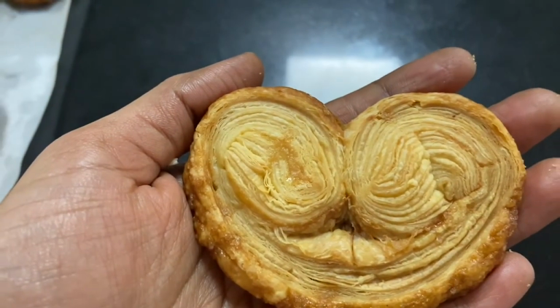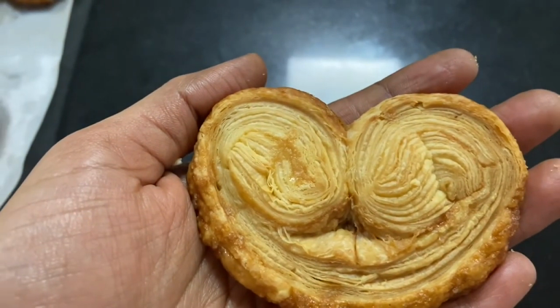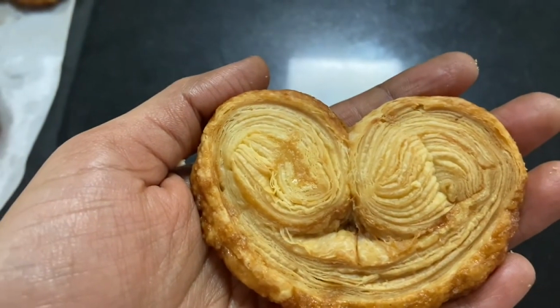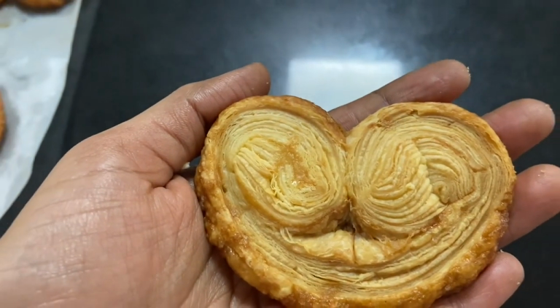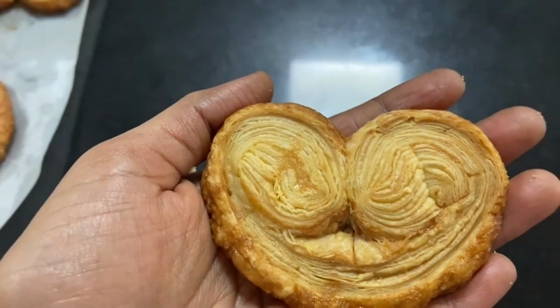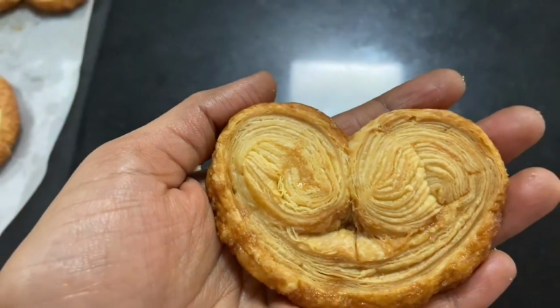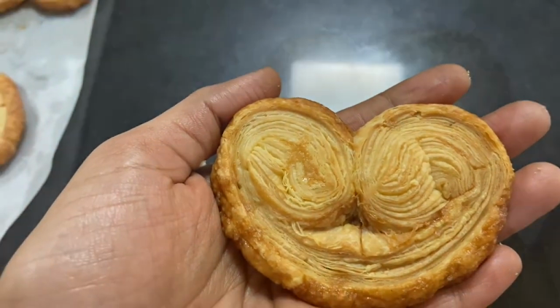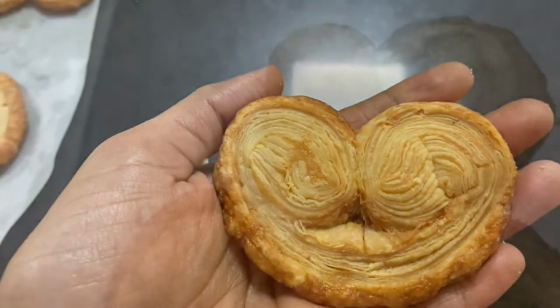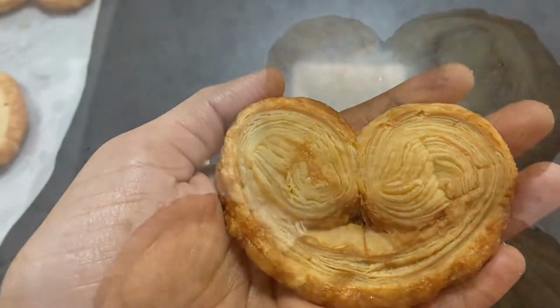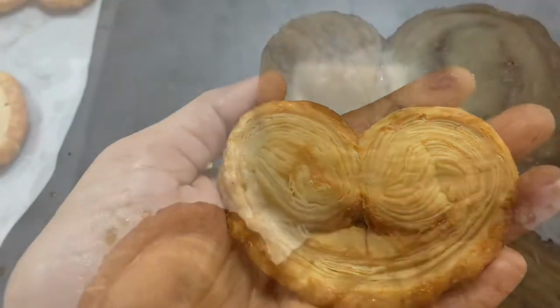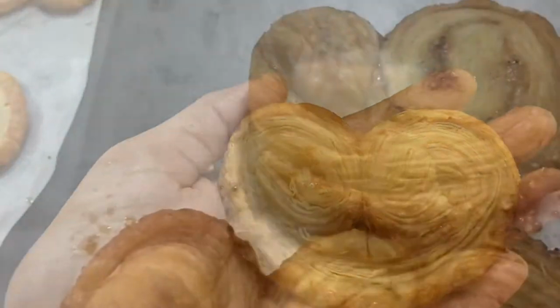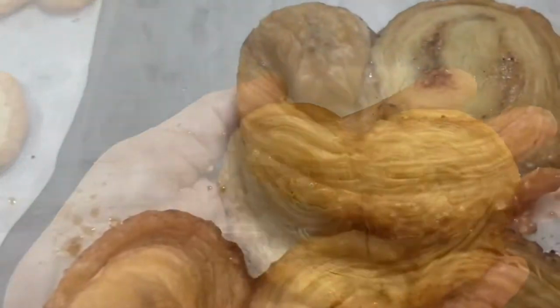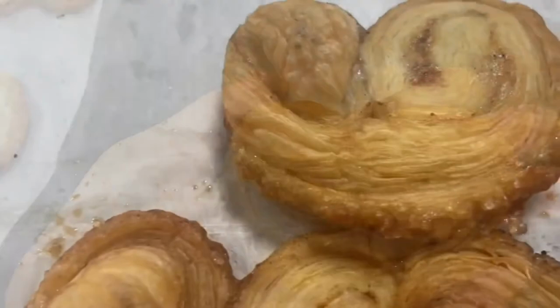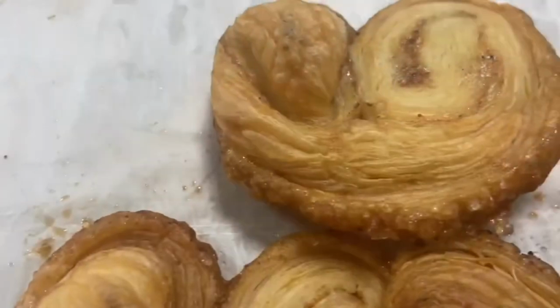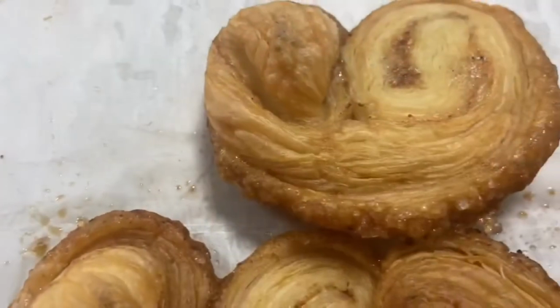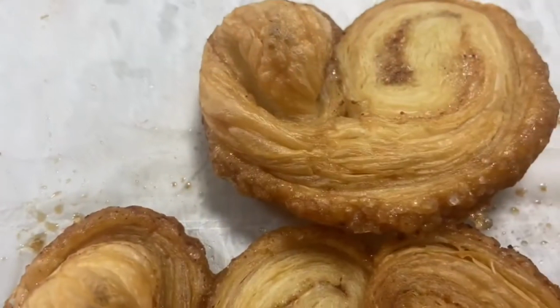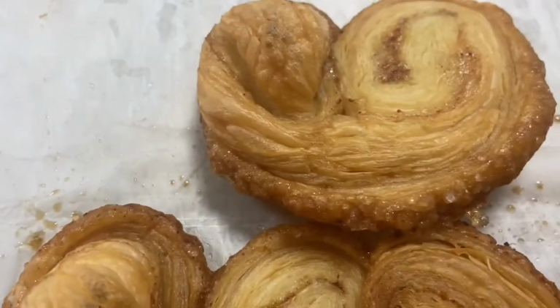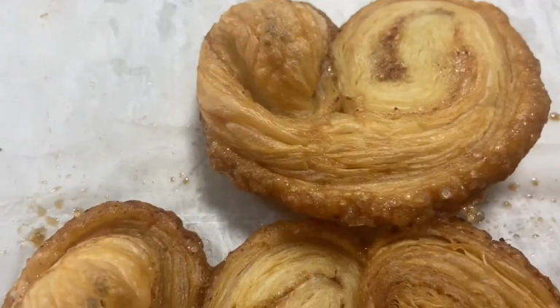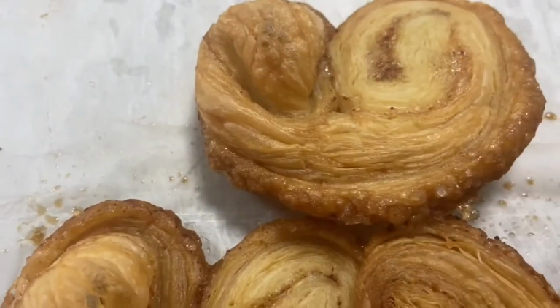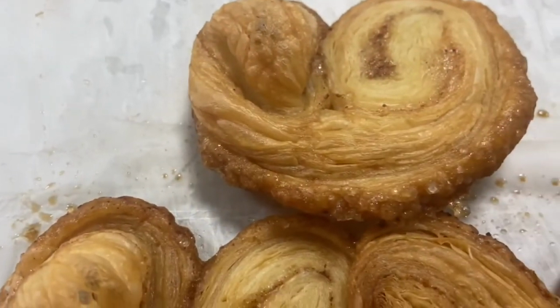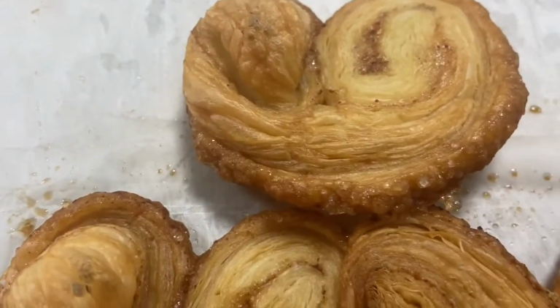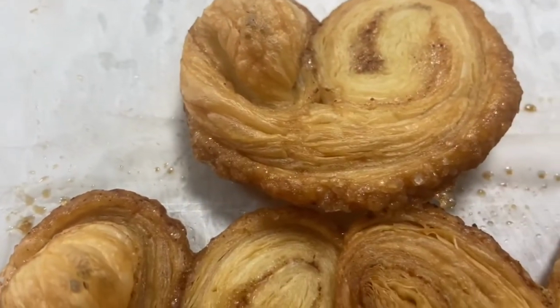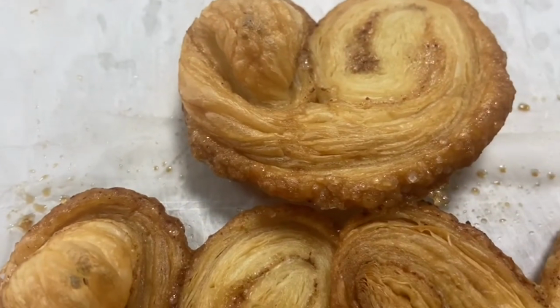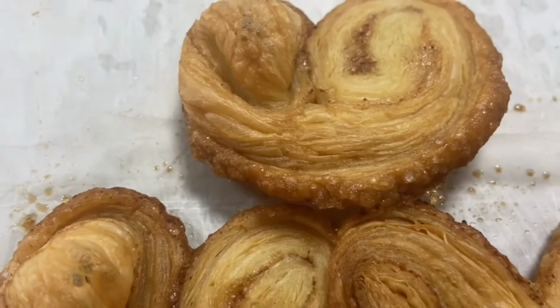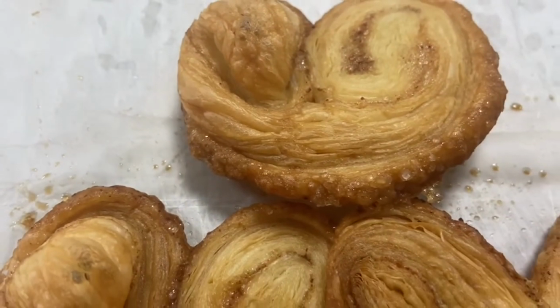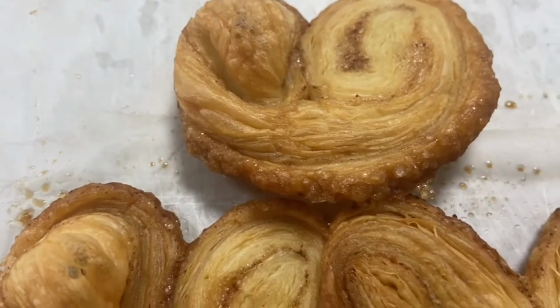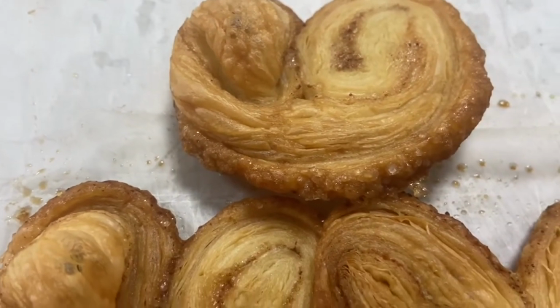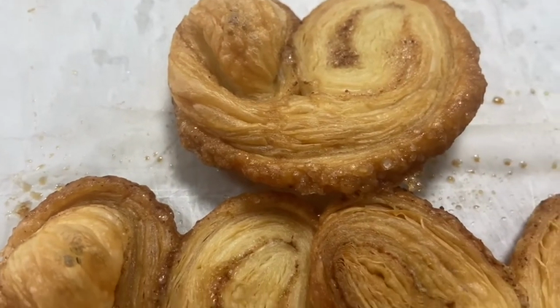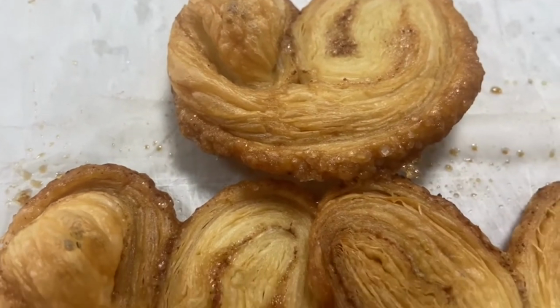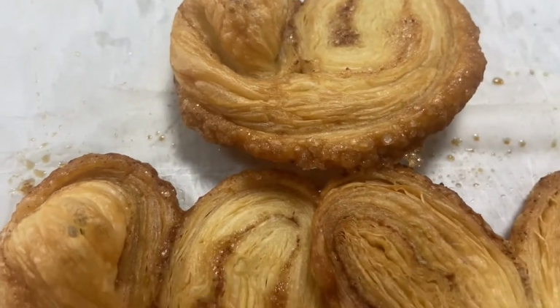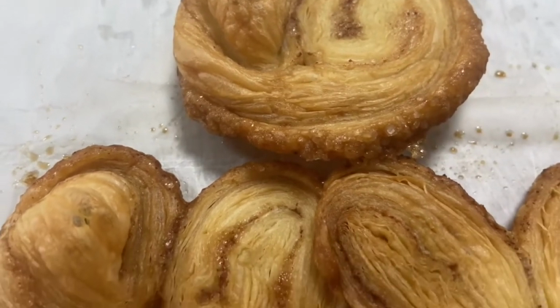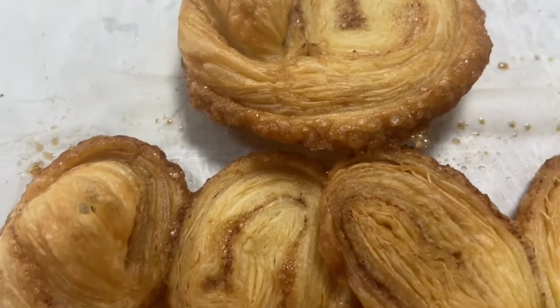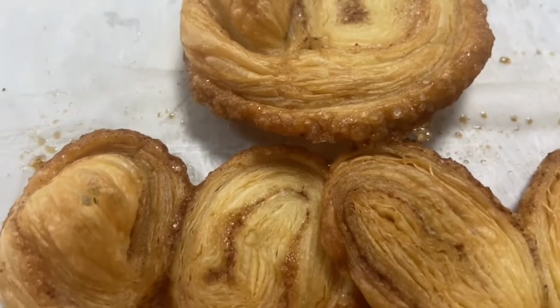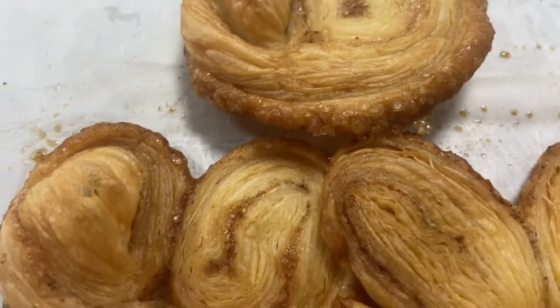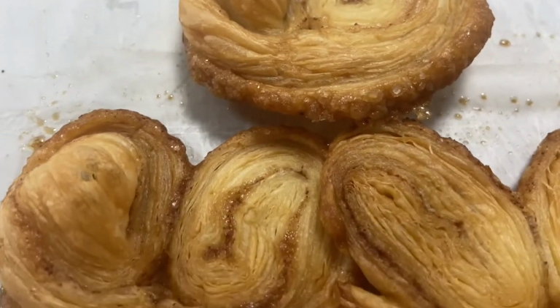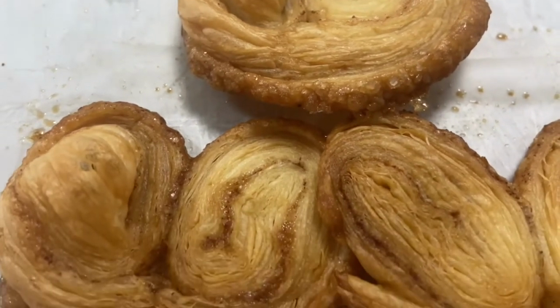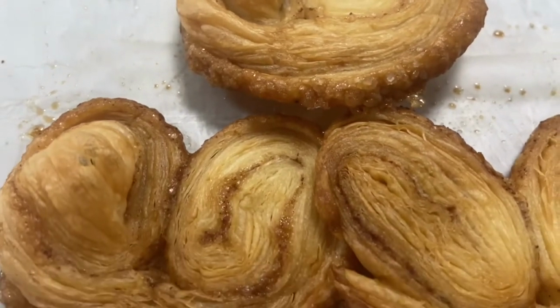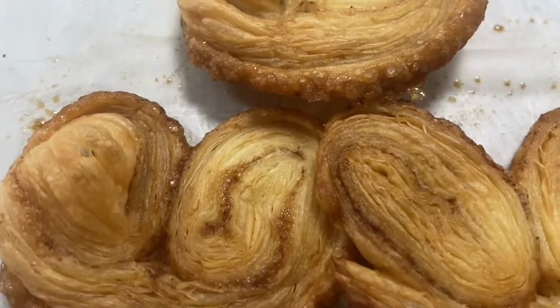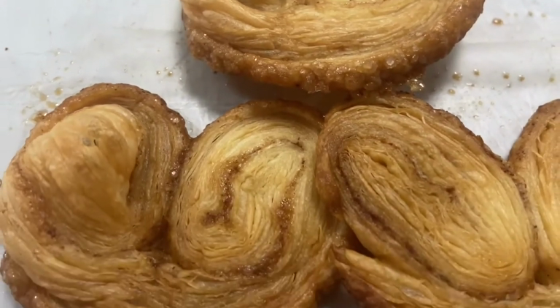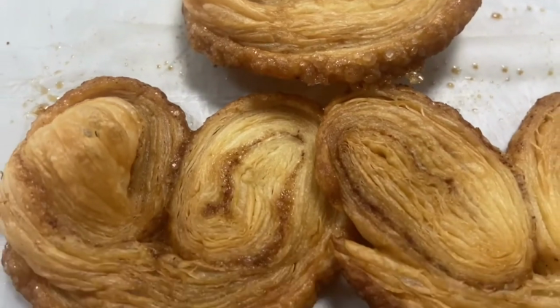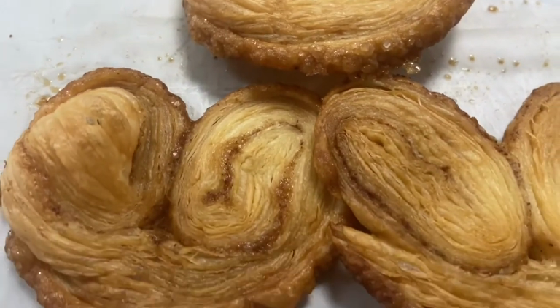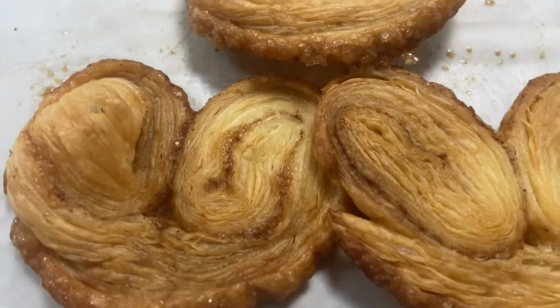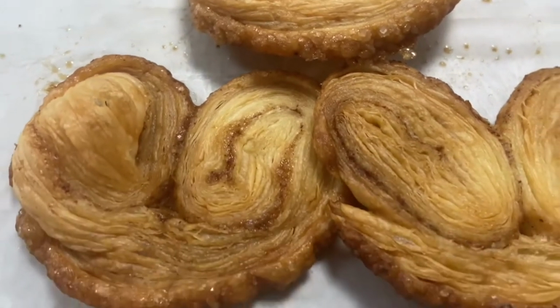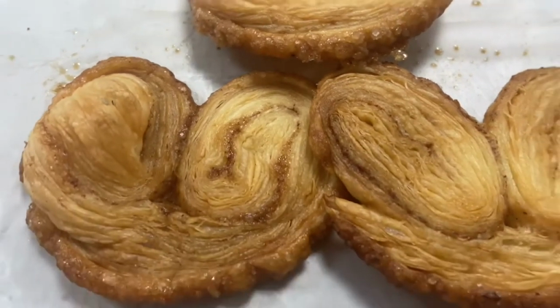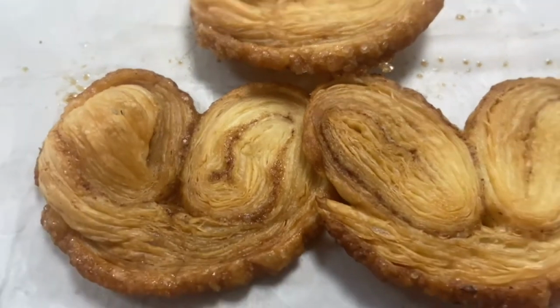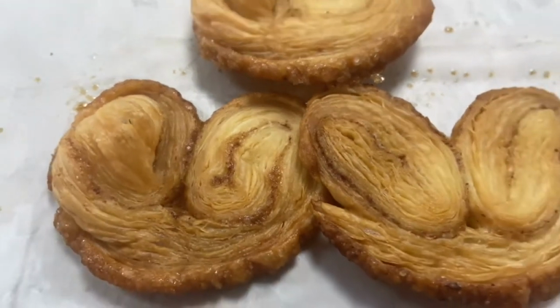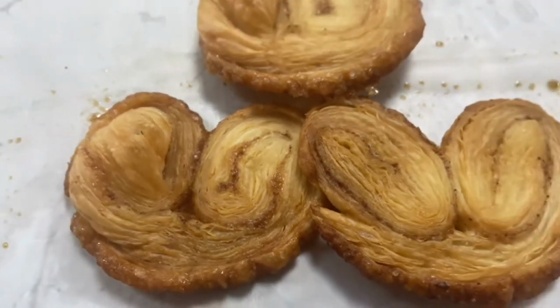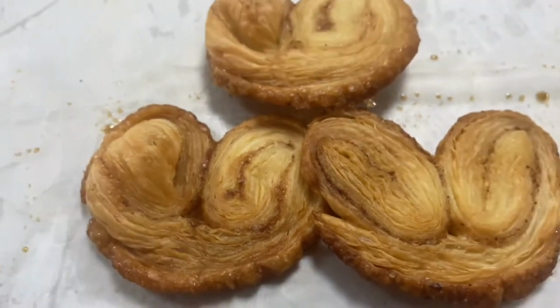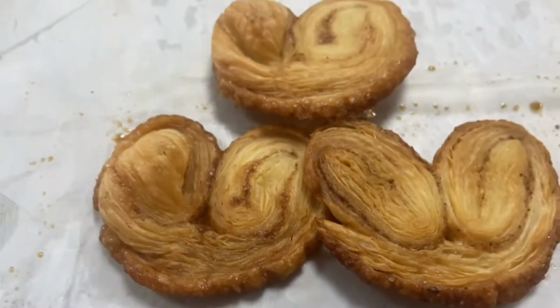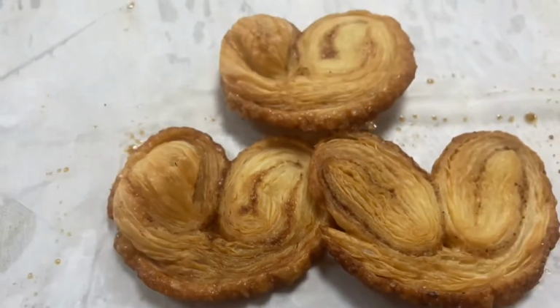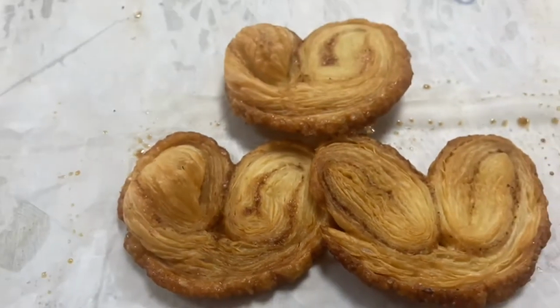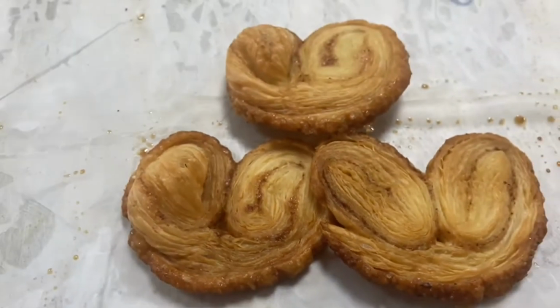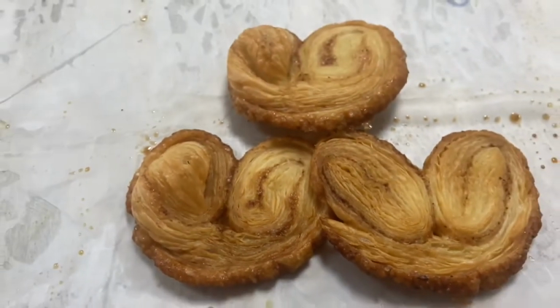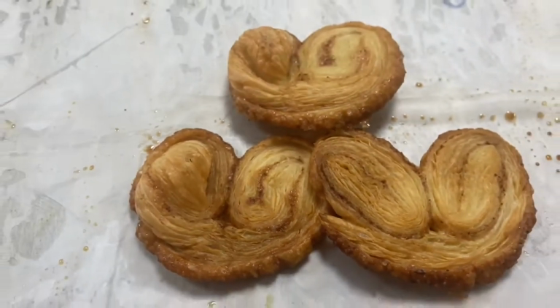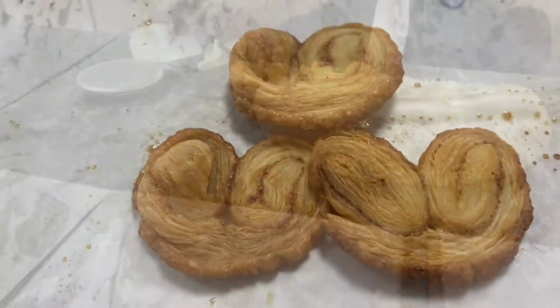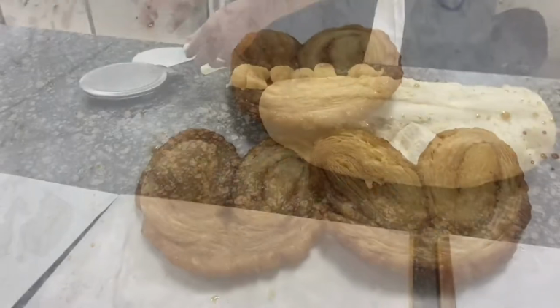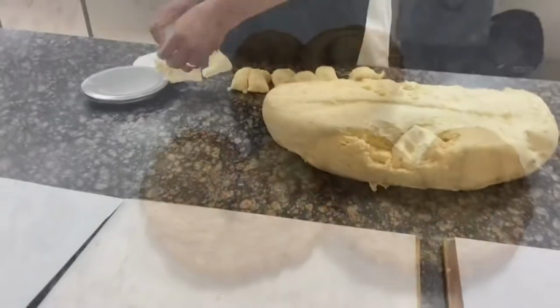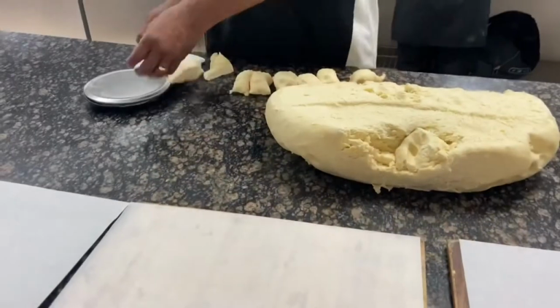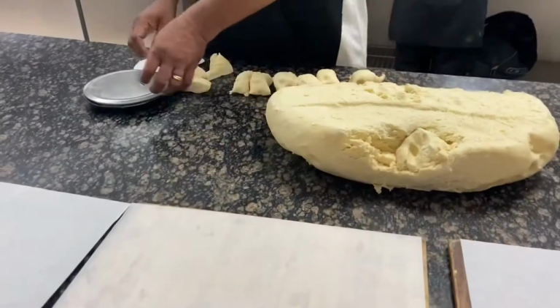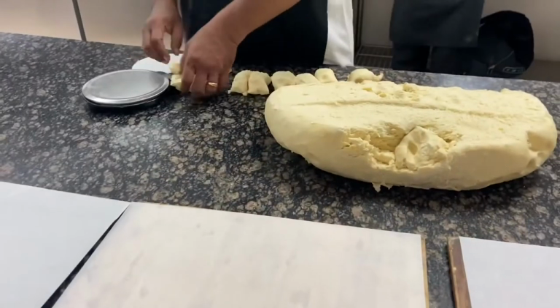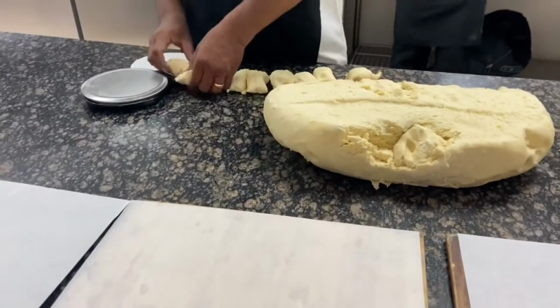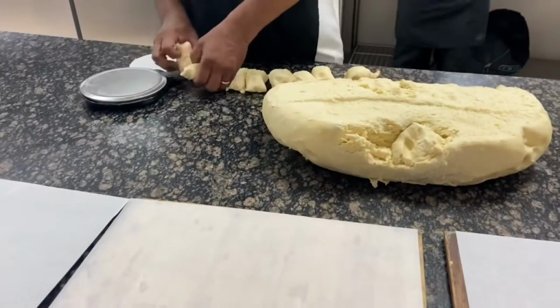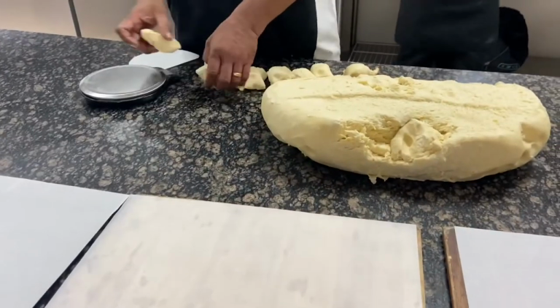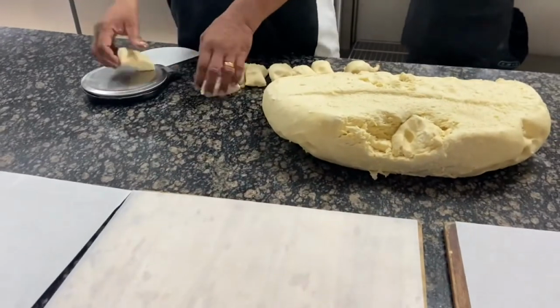This is a hot shape. This is crisp, sweet and puff.